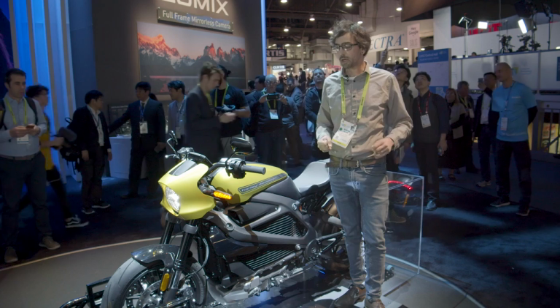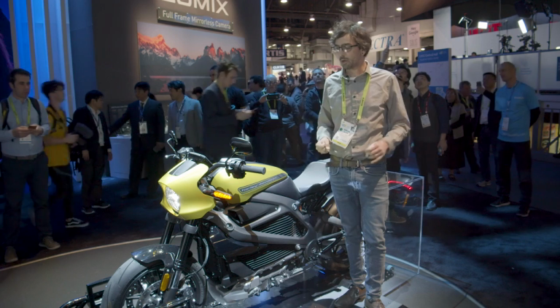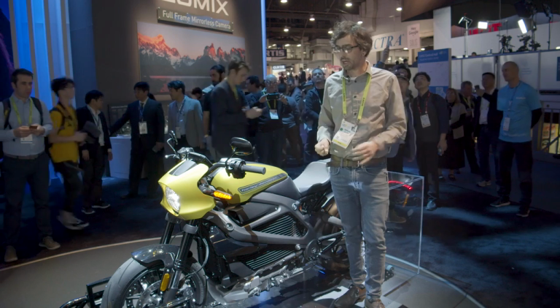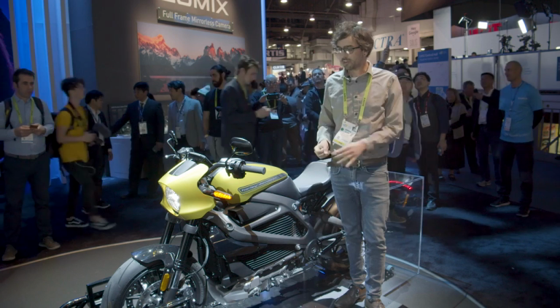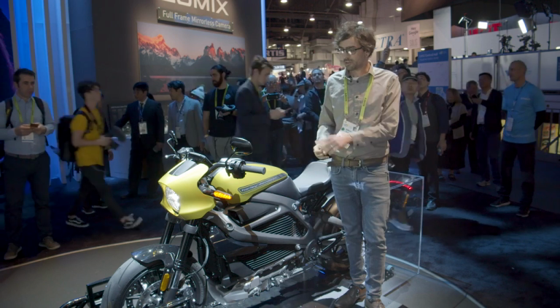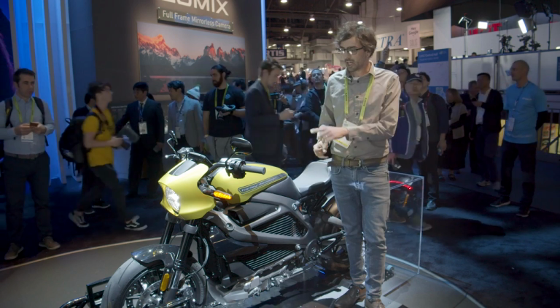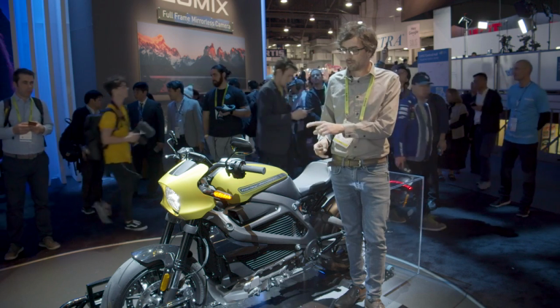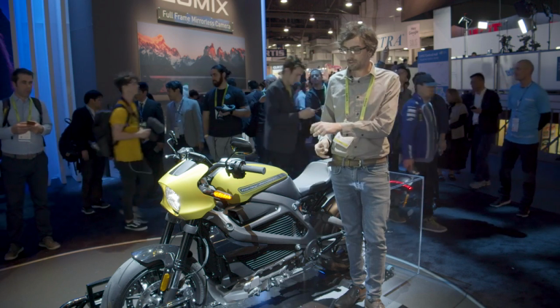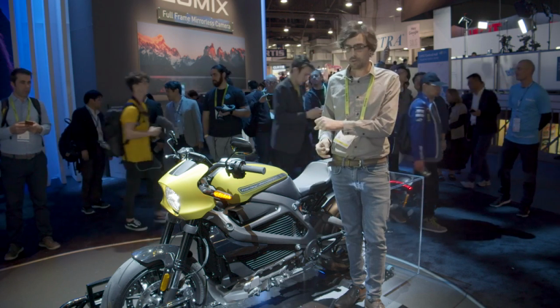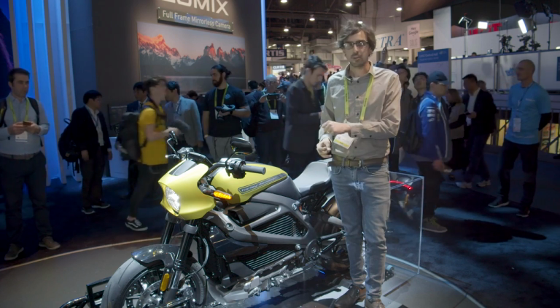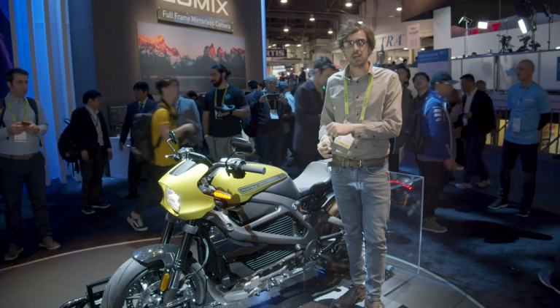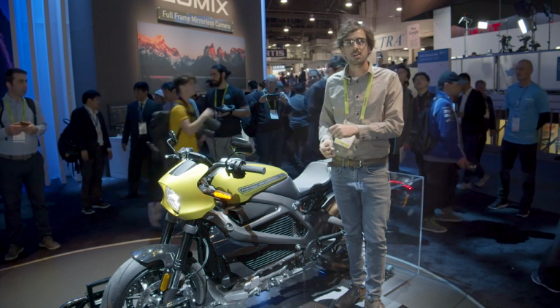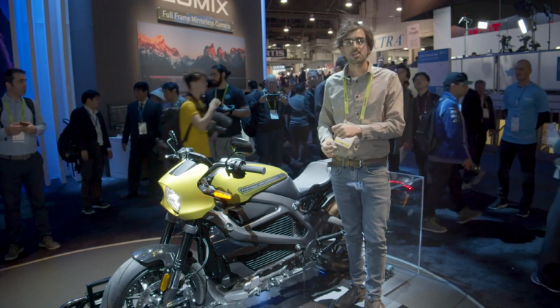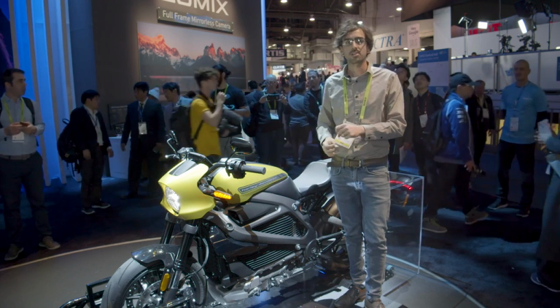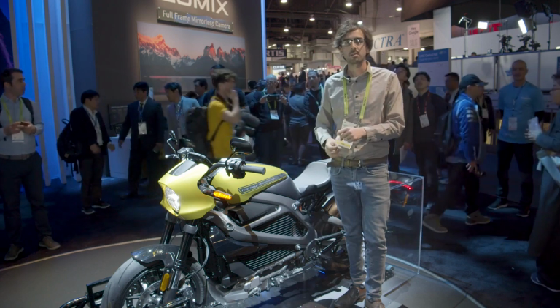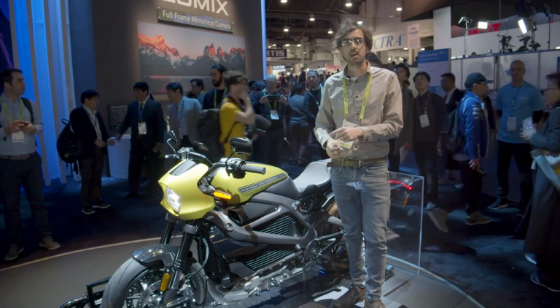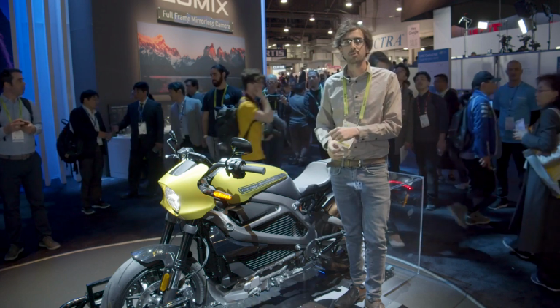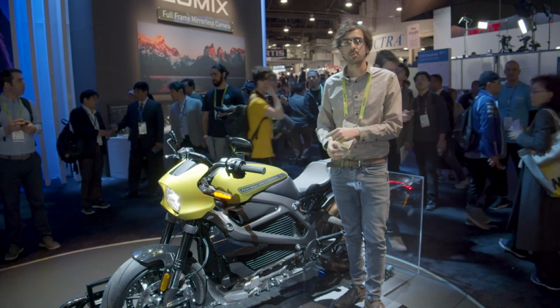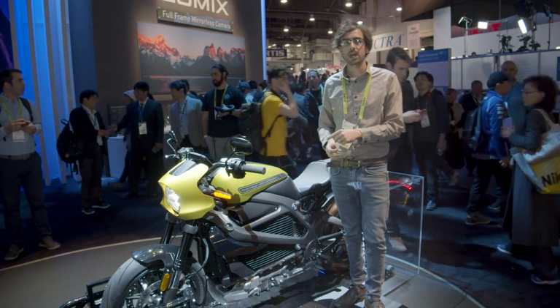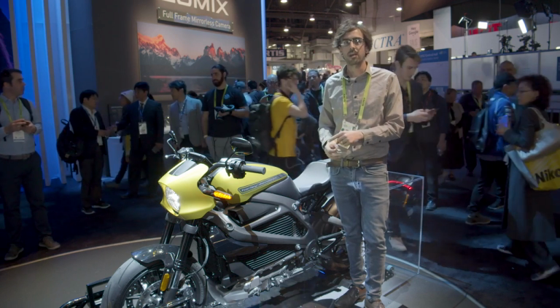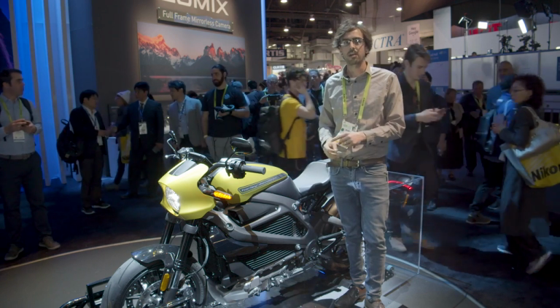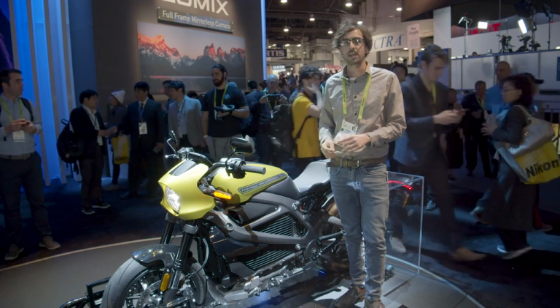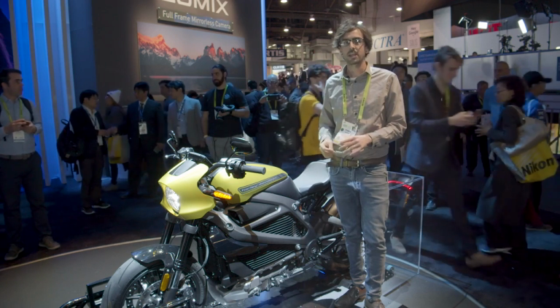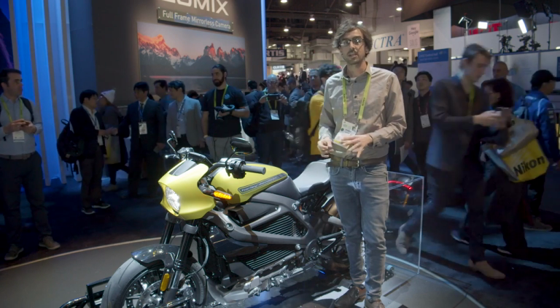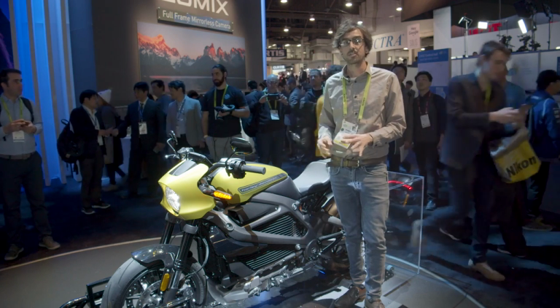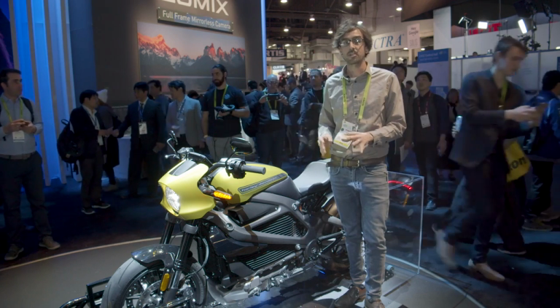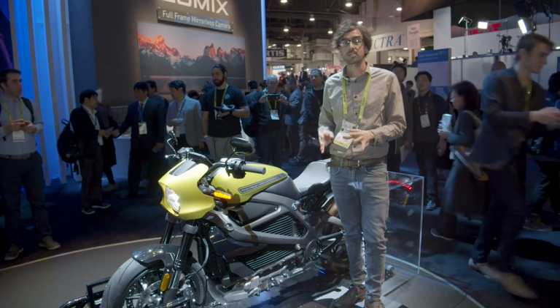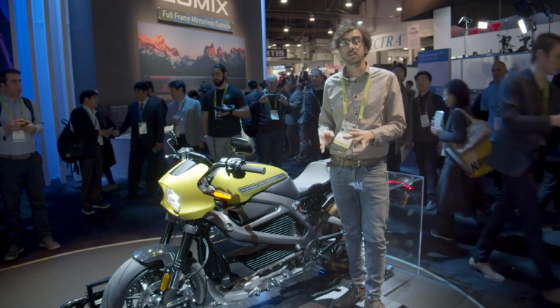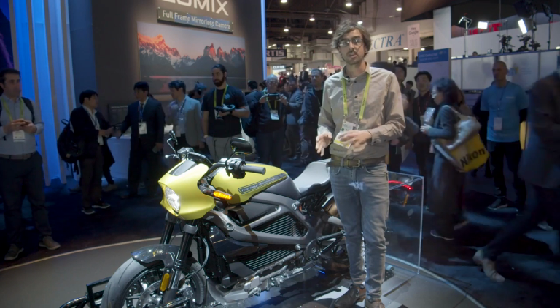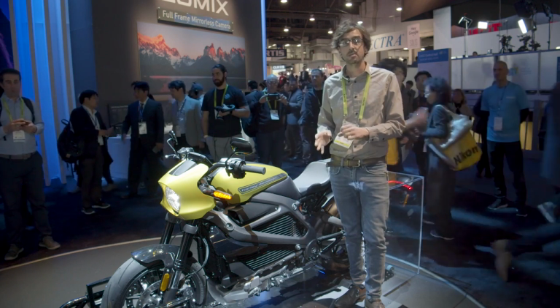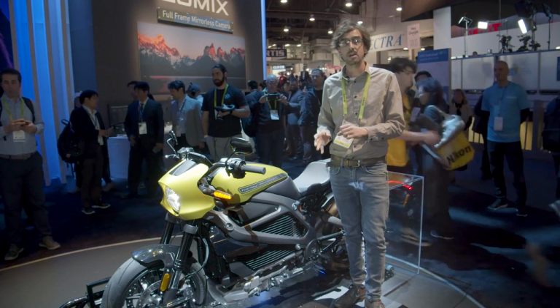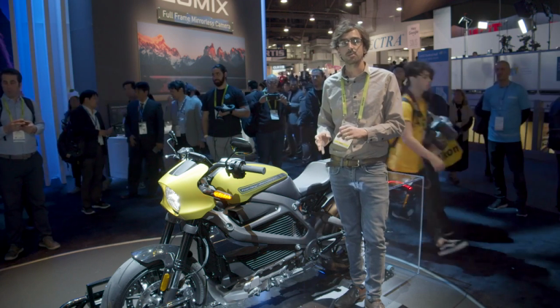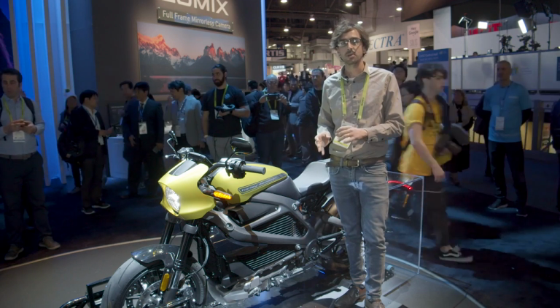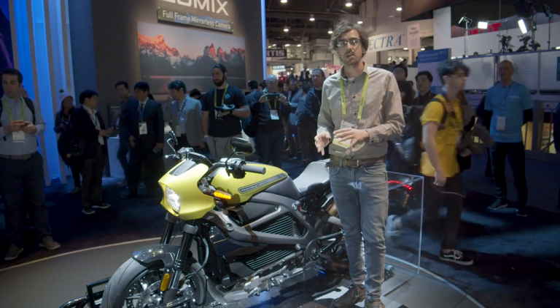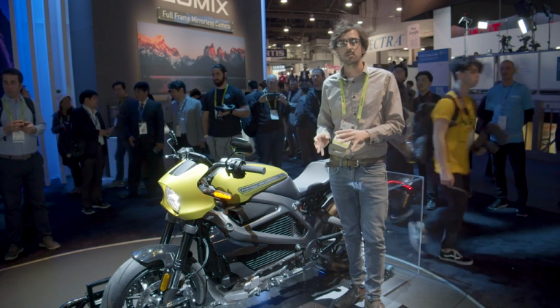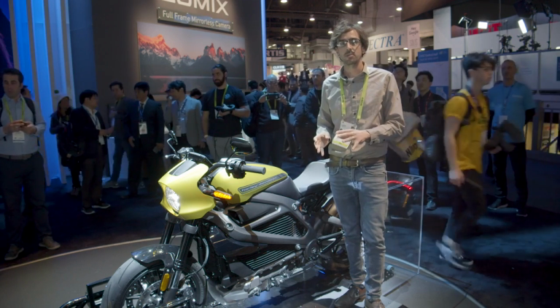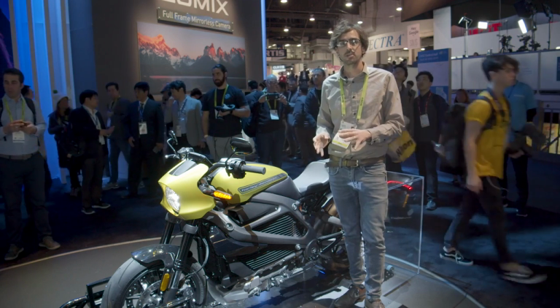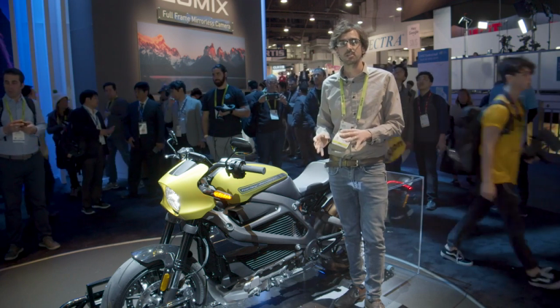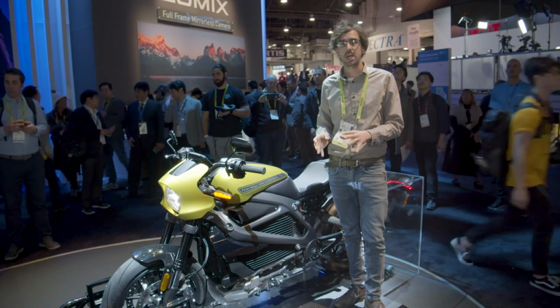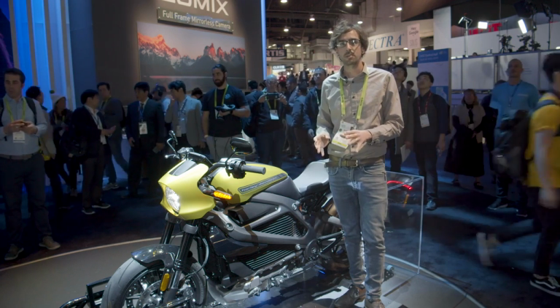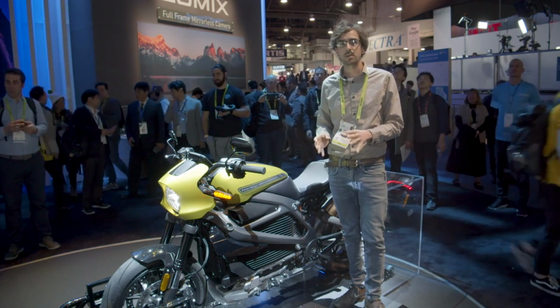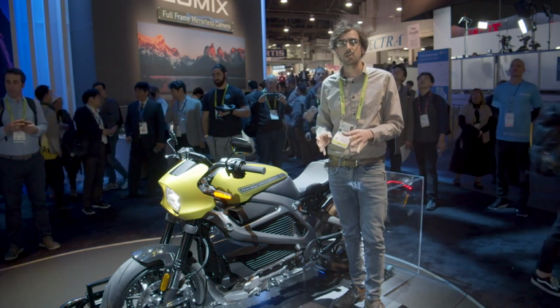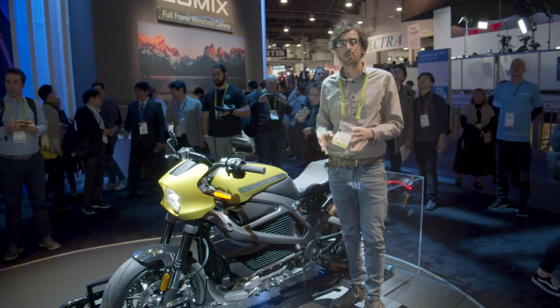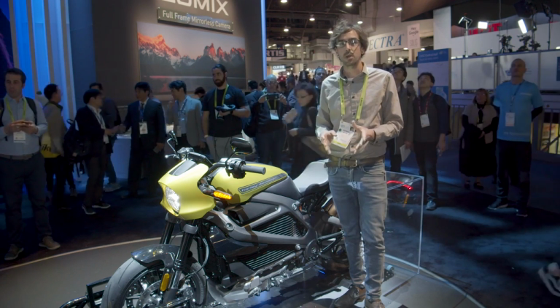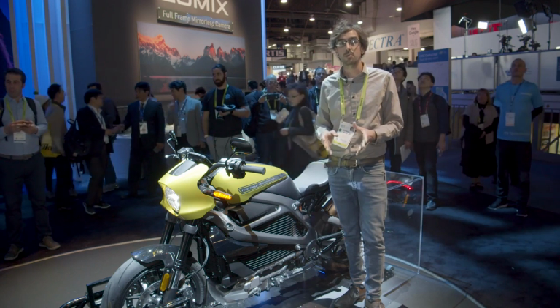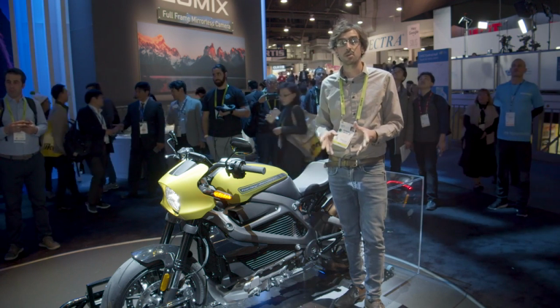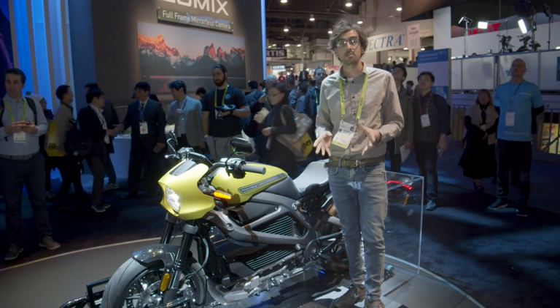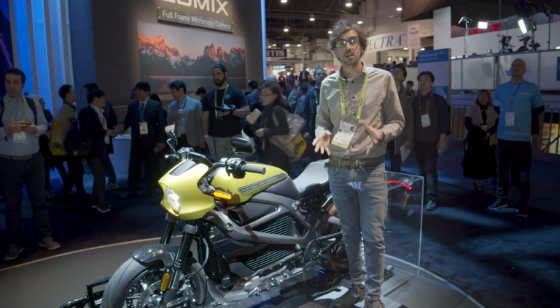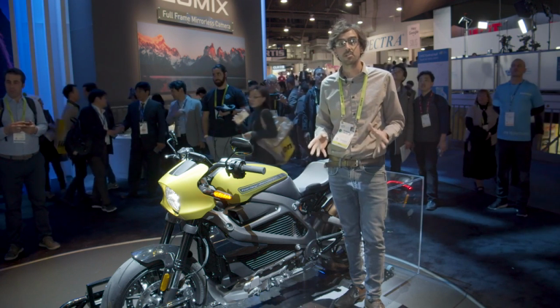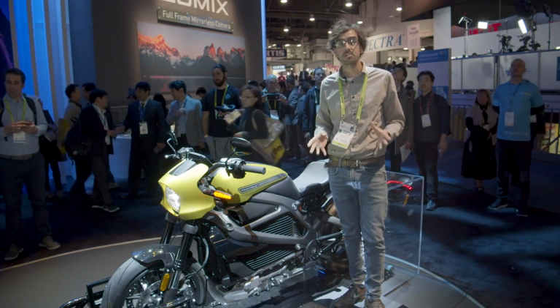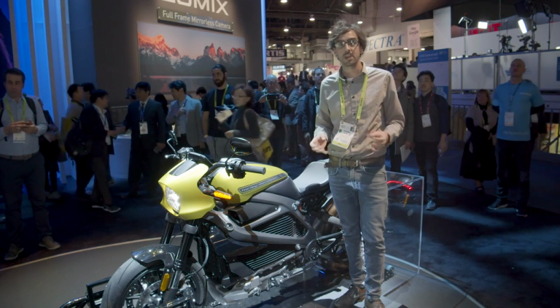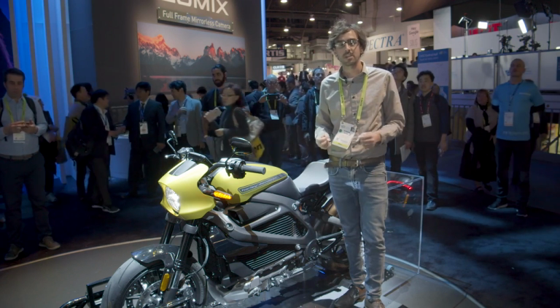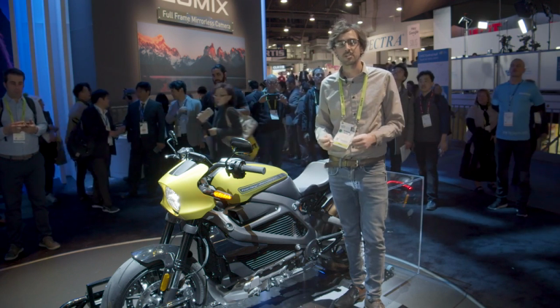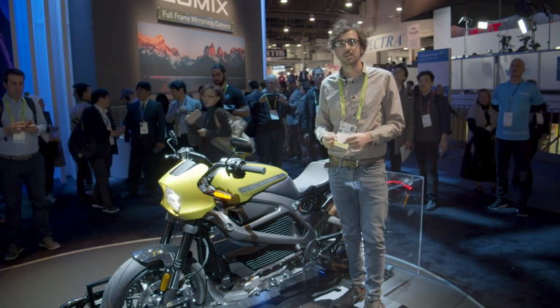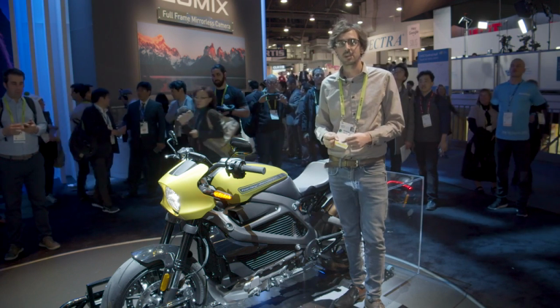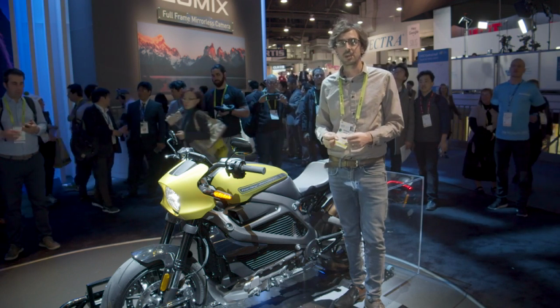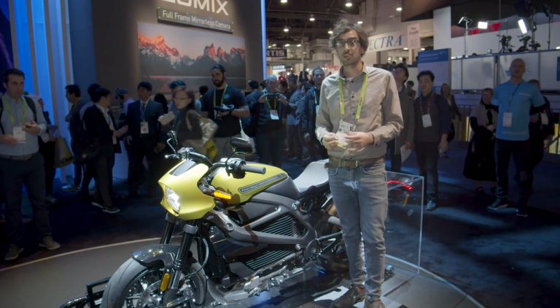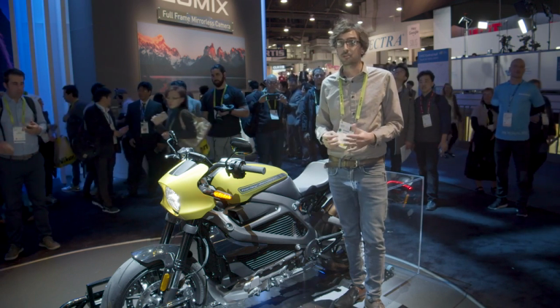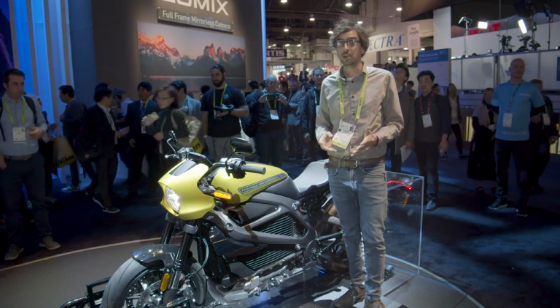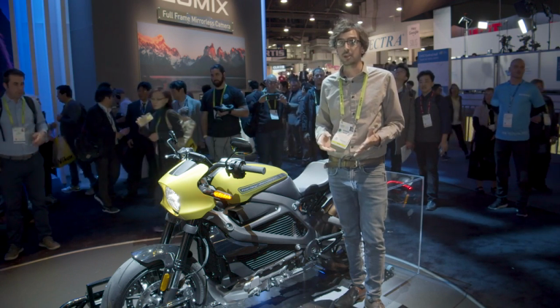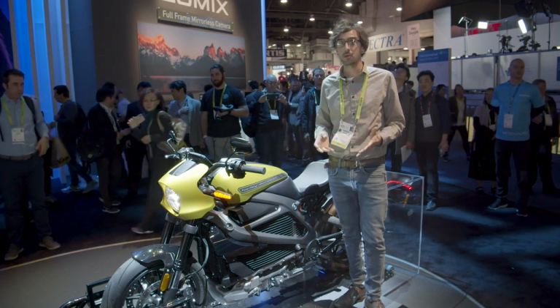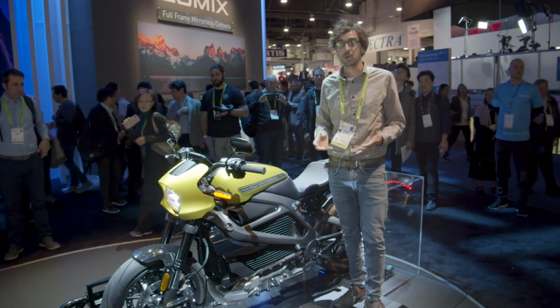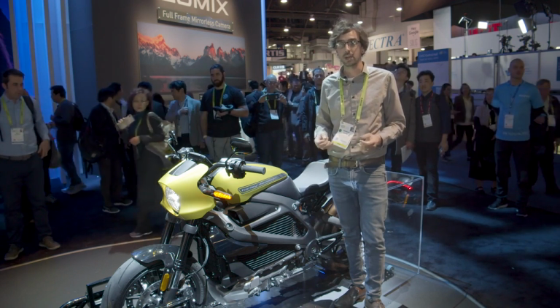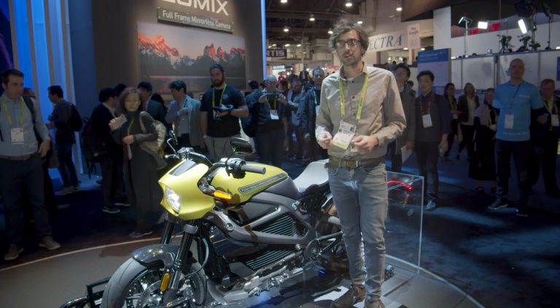Harley-Davidson hasn't released torque or horsepower figures yet, but we know it has a top speed of 110 miles per hour, and it gets to 60 miles per hour from a stop in 3.5 seconds. That's fairly quick.